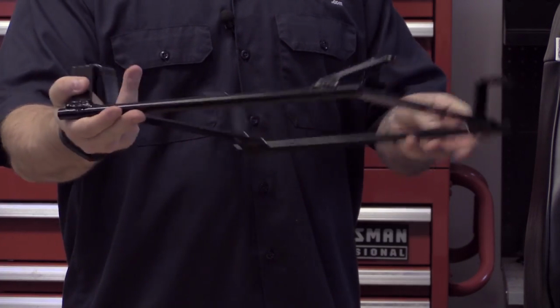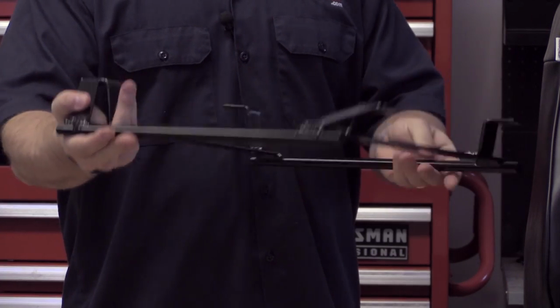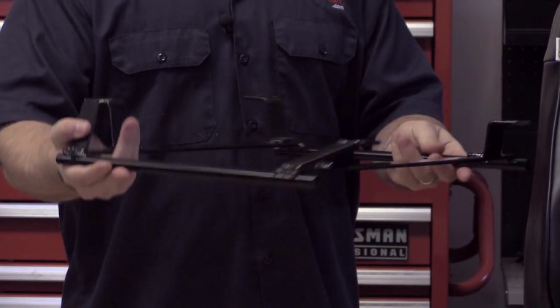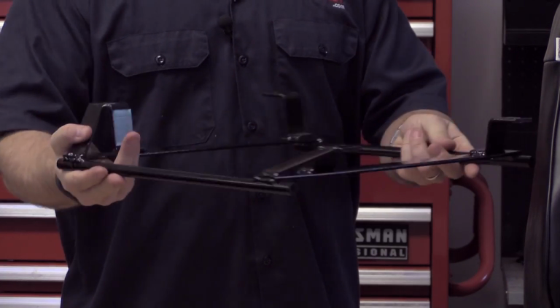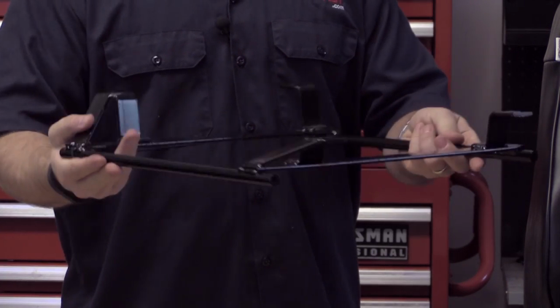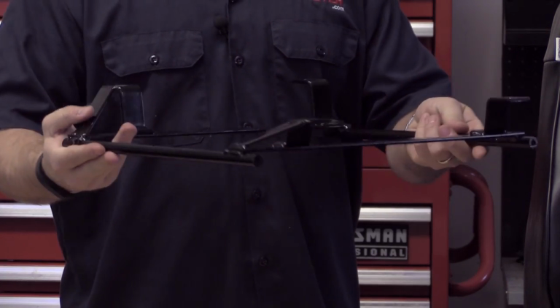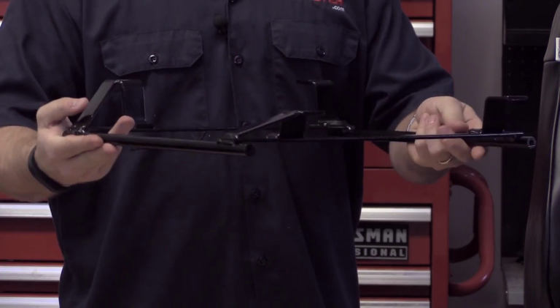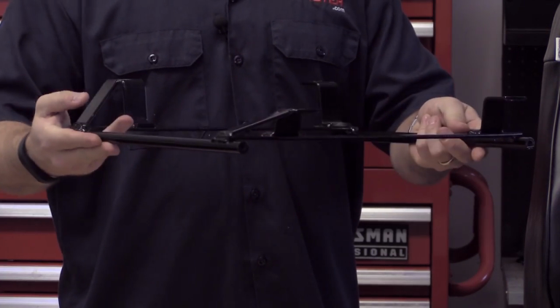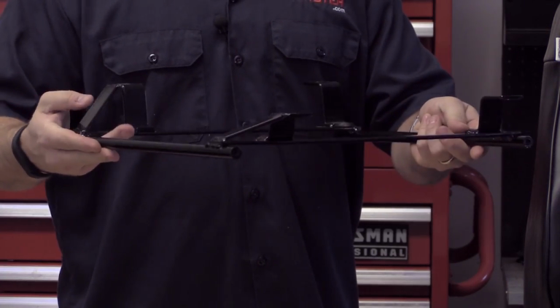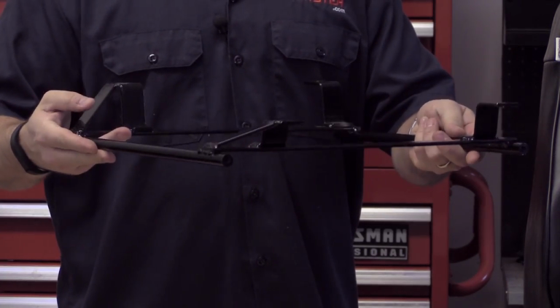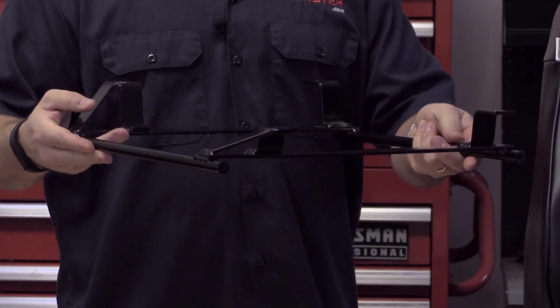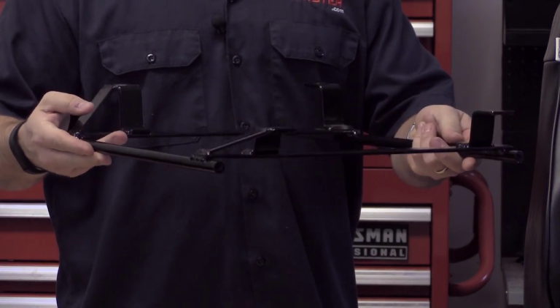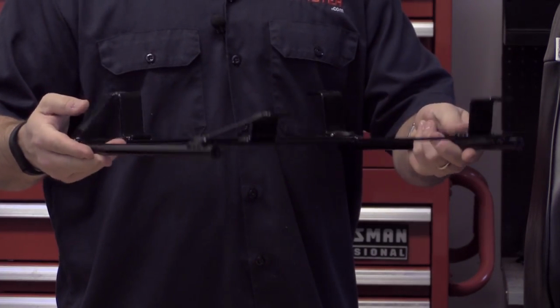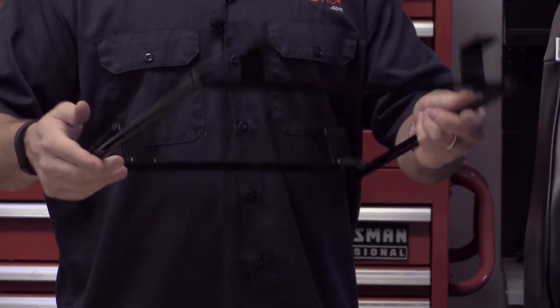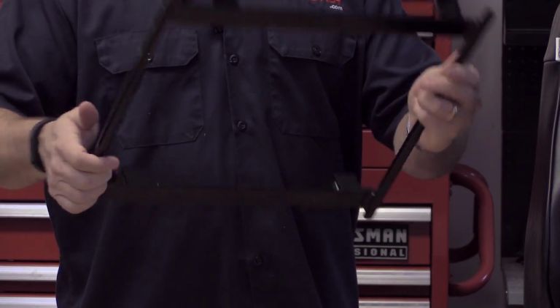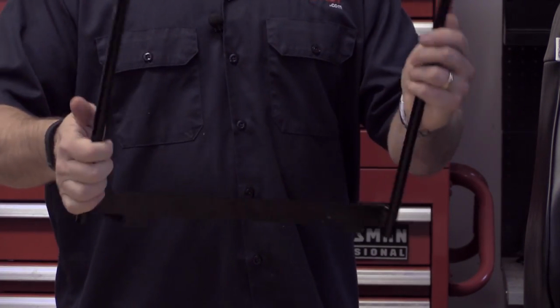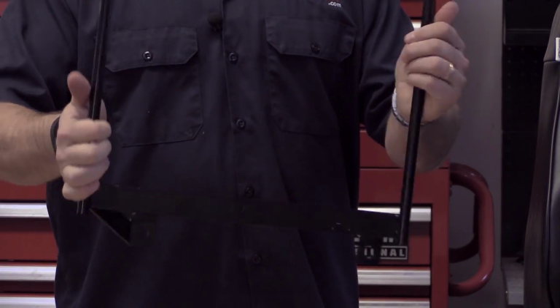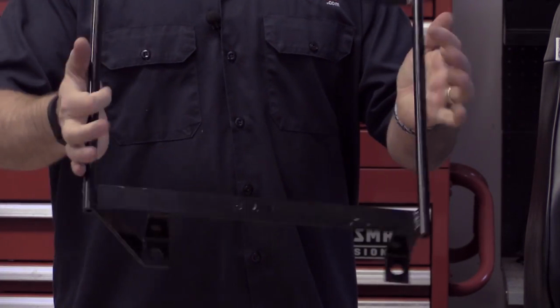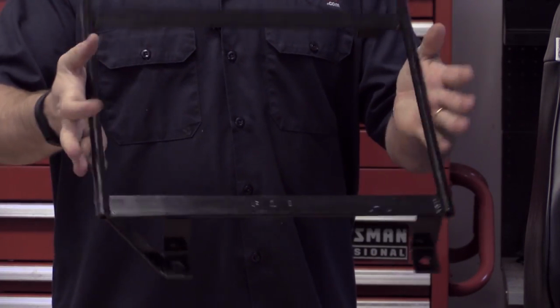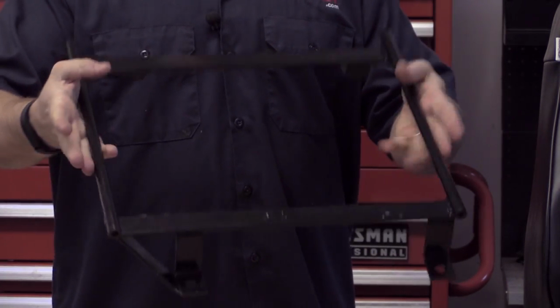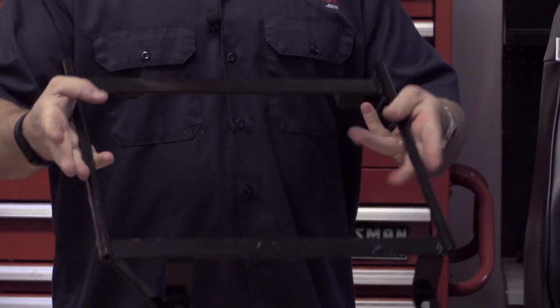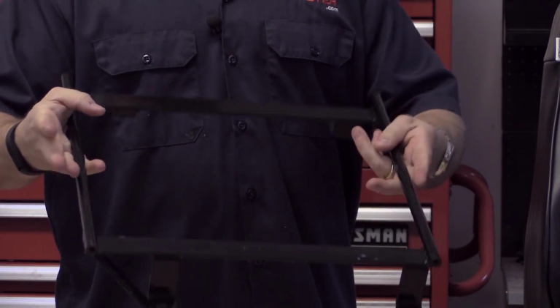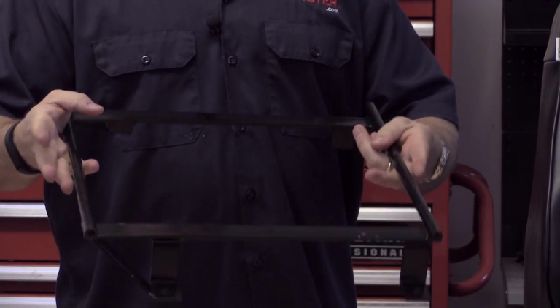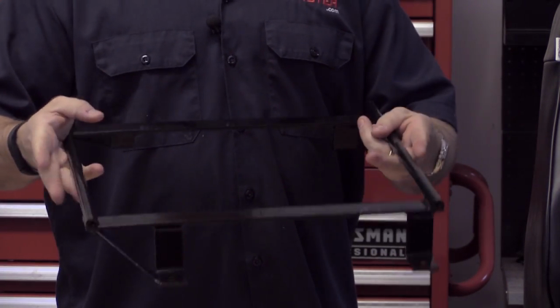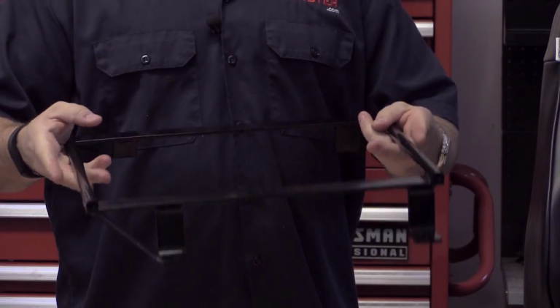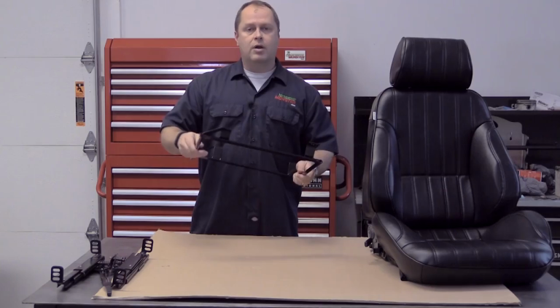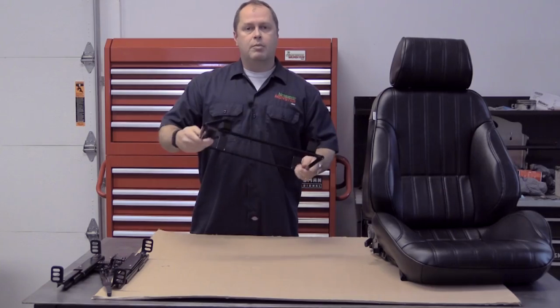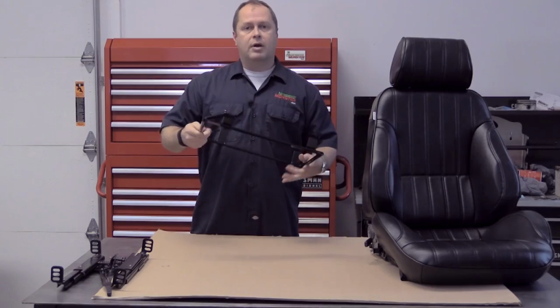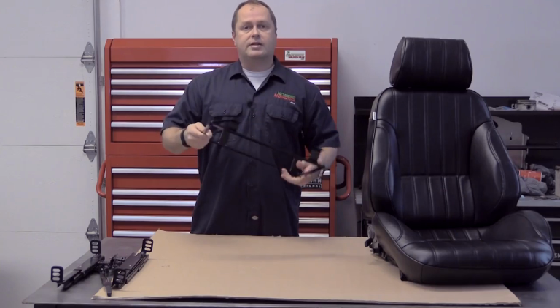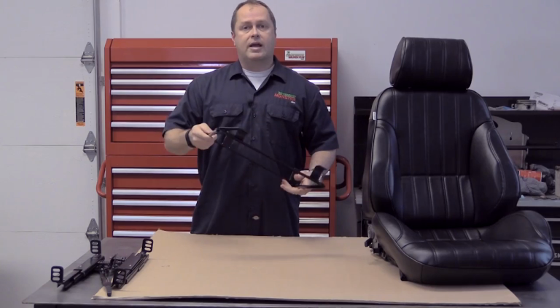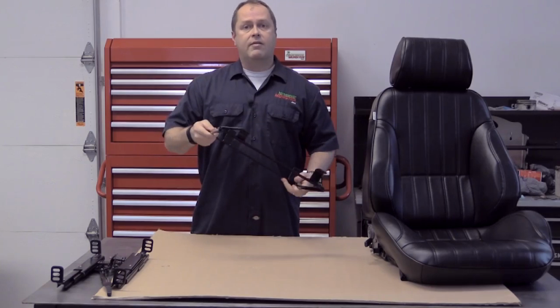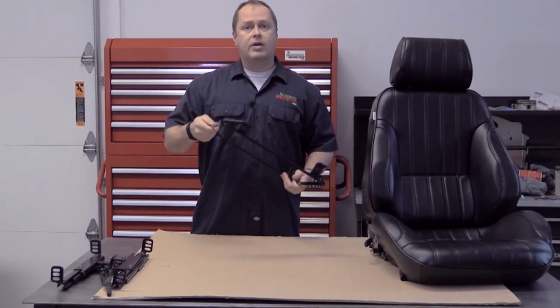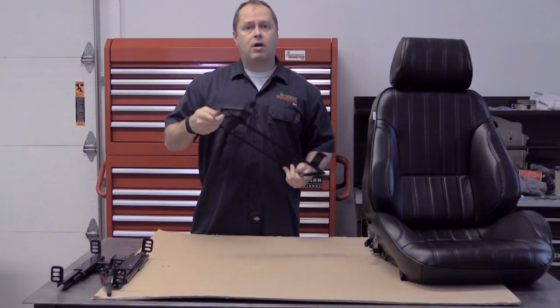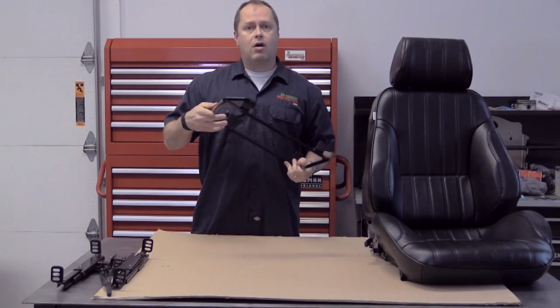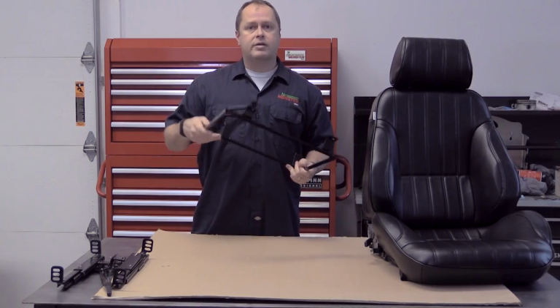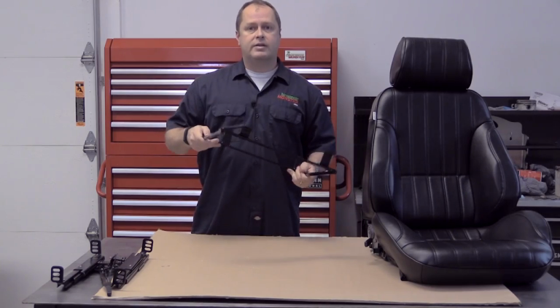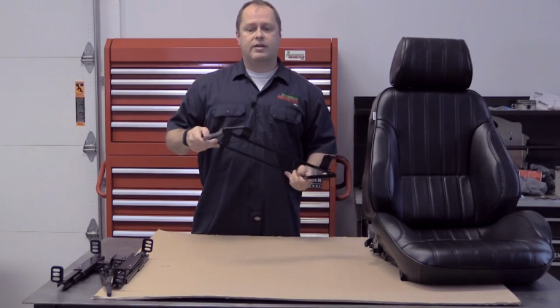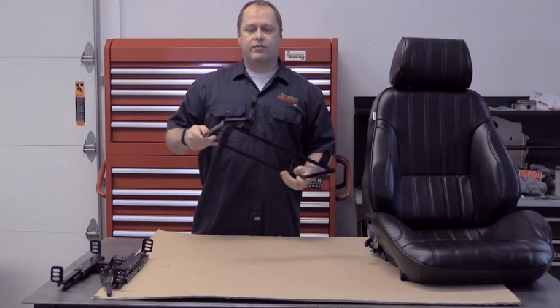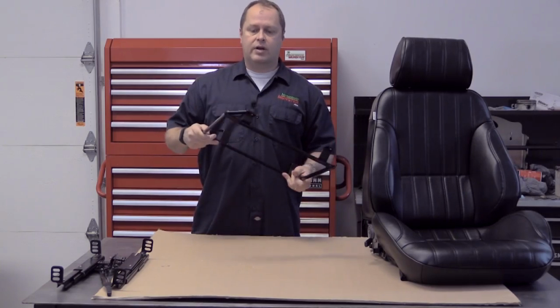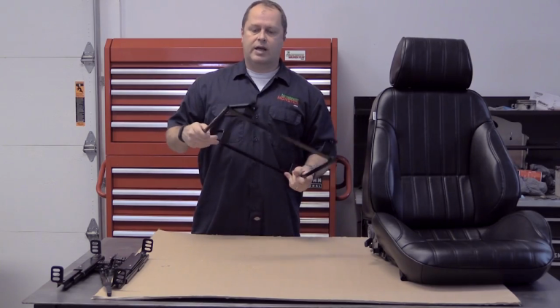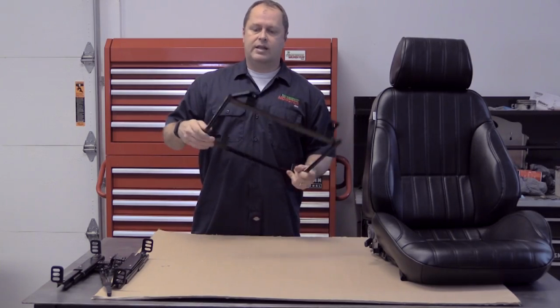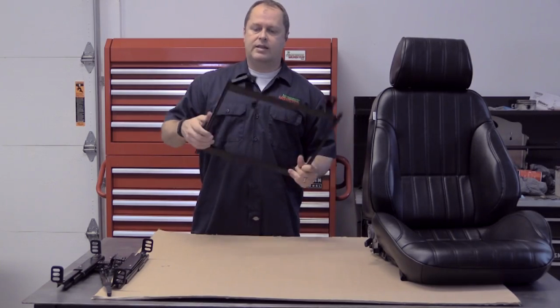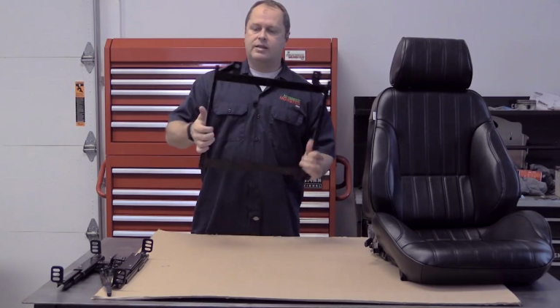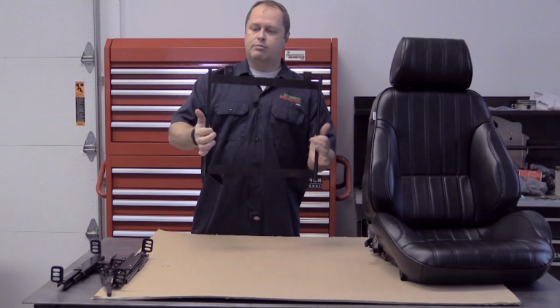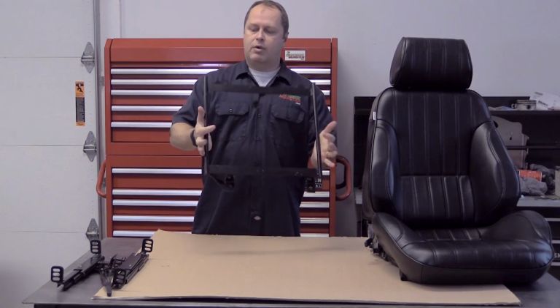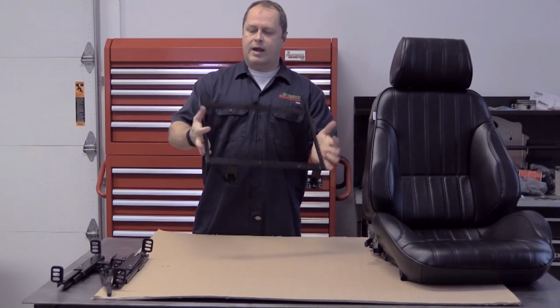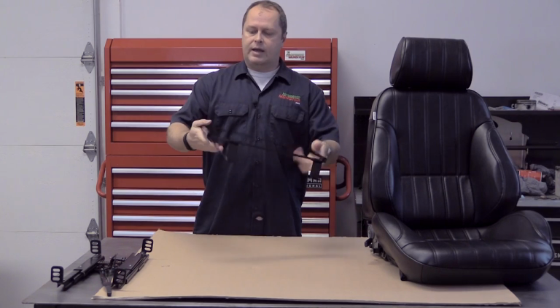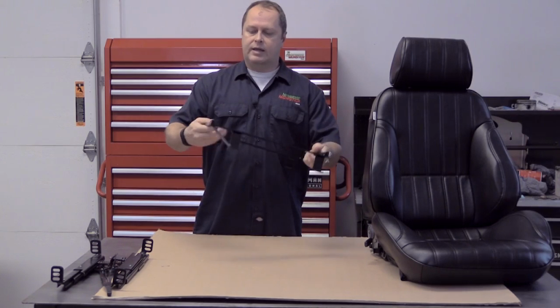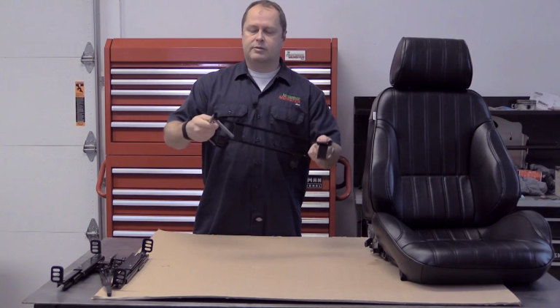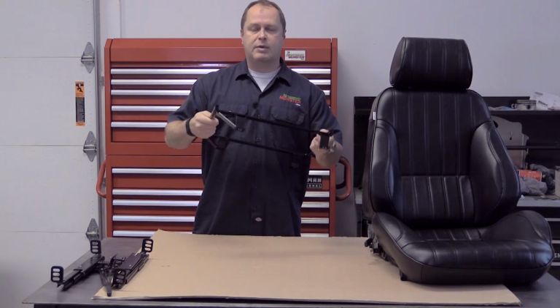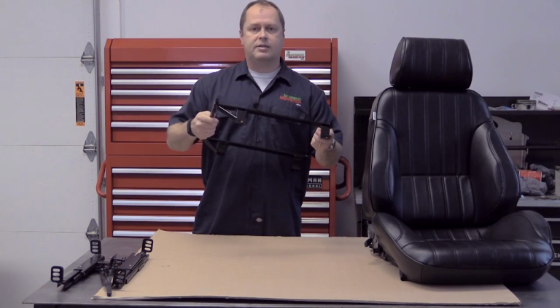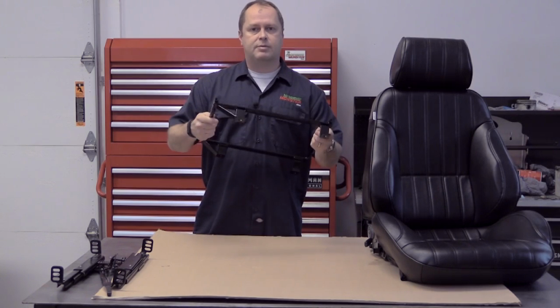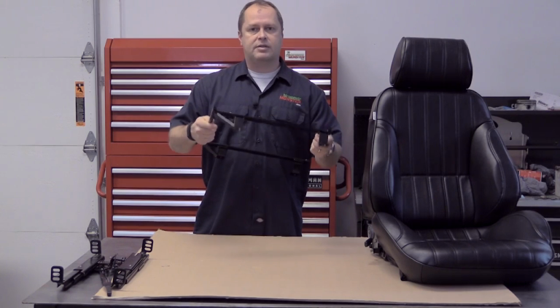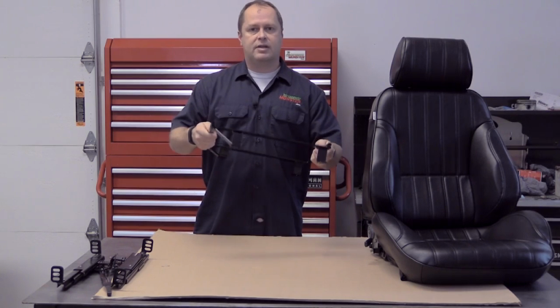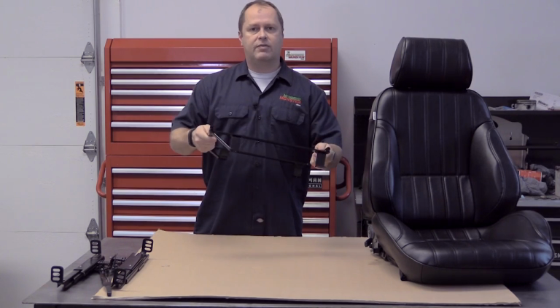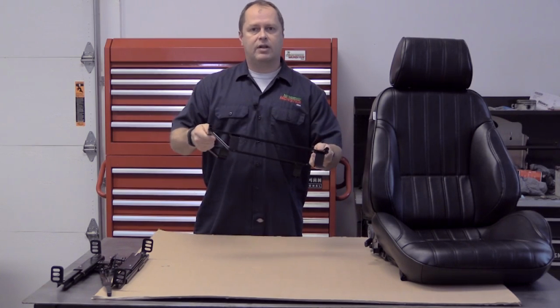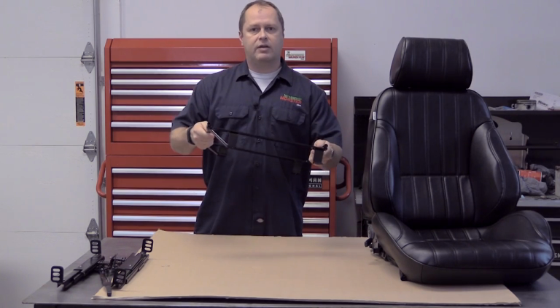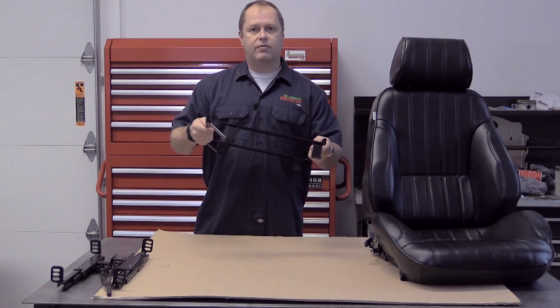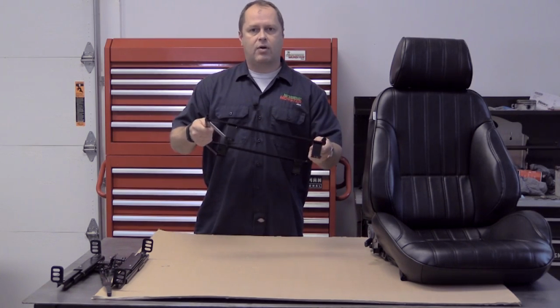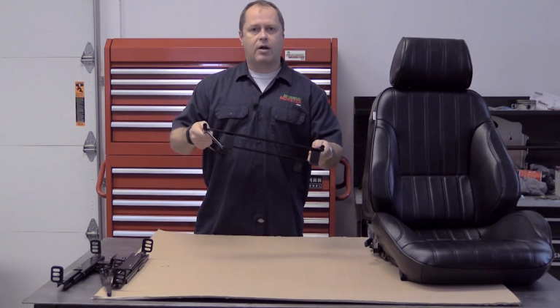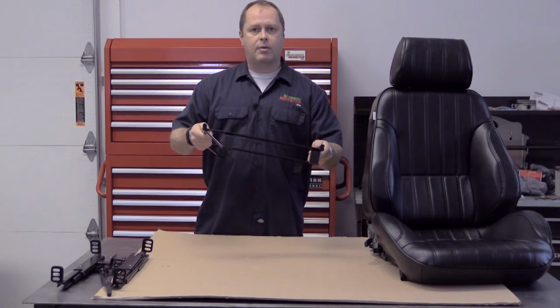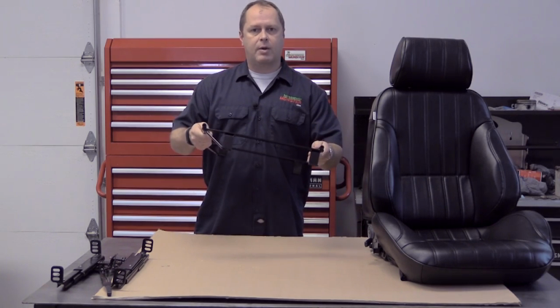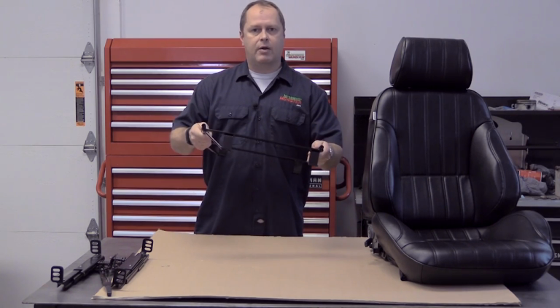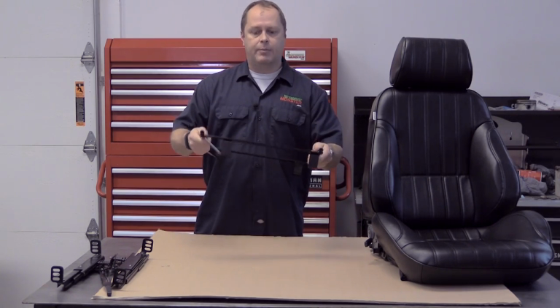This is part of the kit that Summit puts together with Pro Car, because every car is different and this bracket is made specifically for our Camaro.